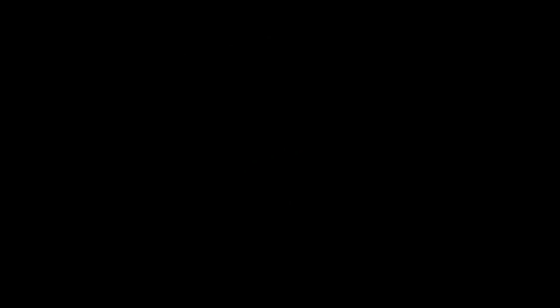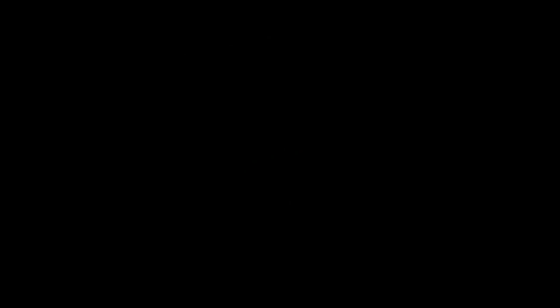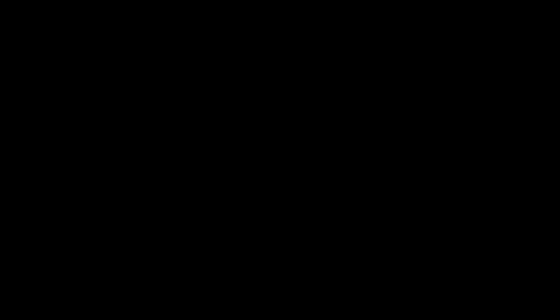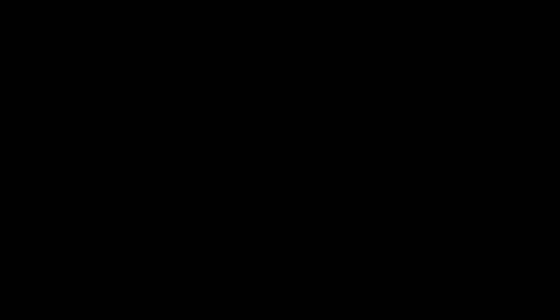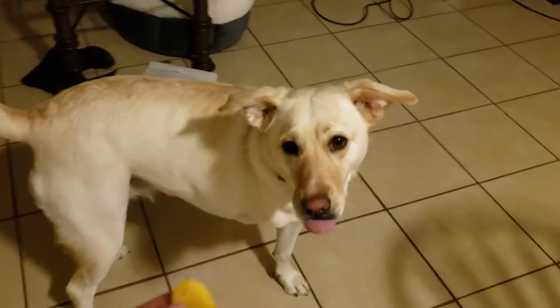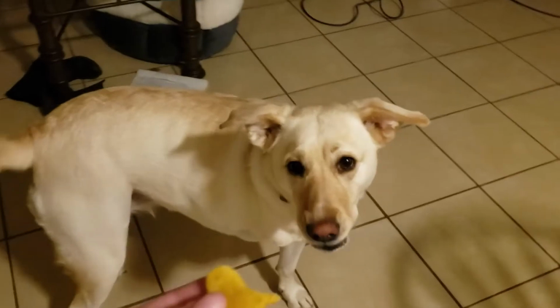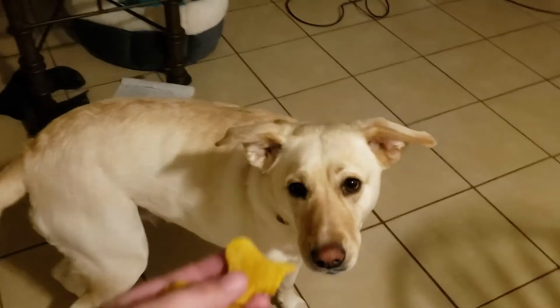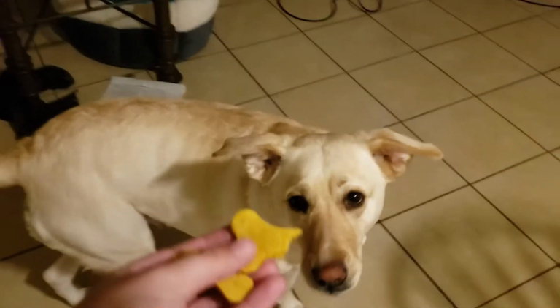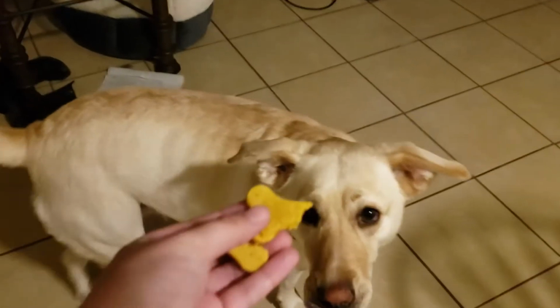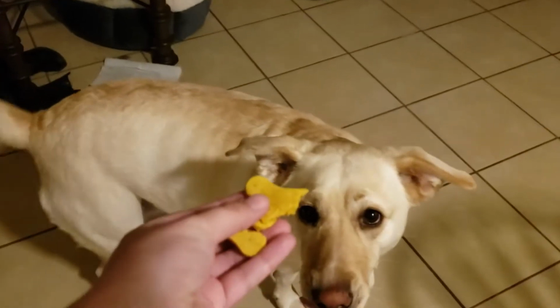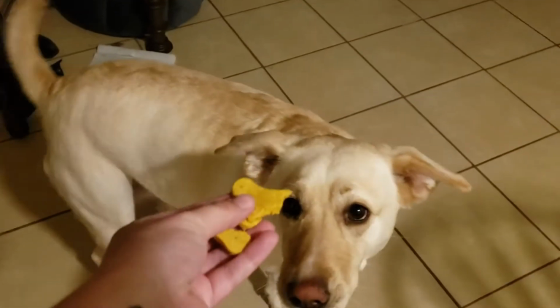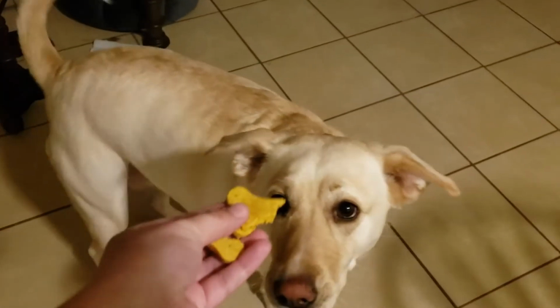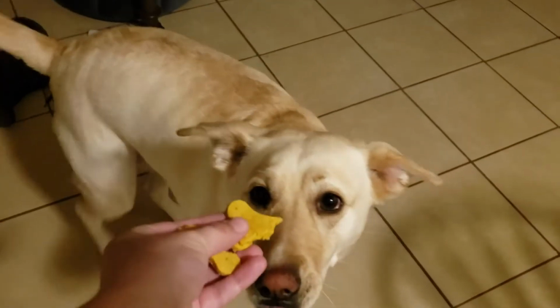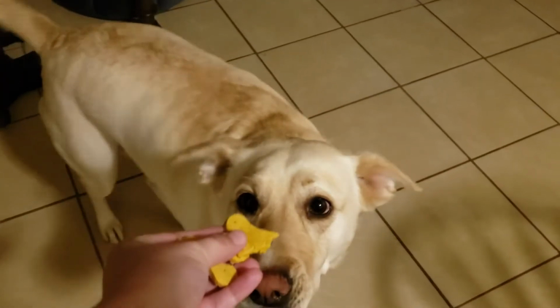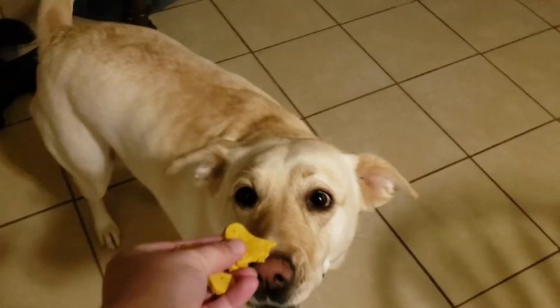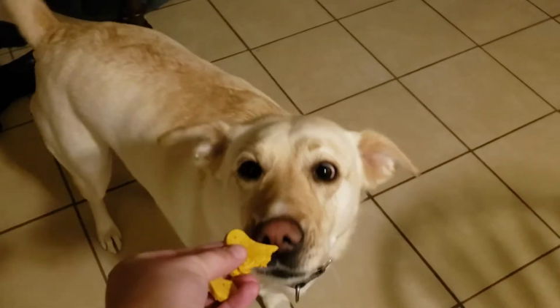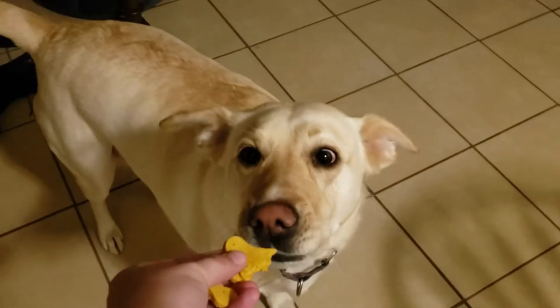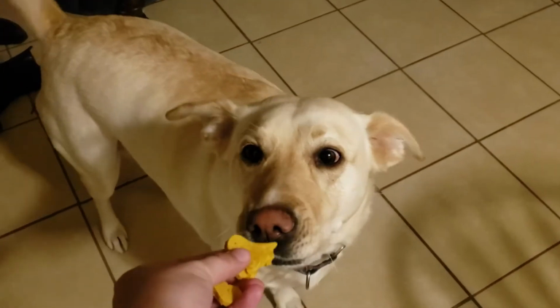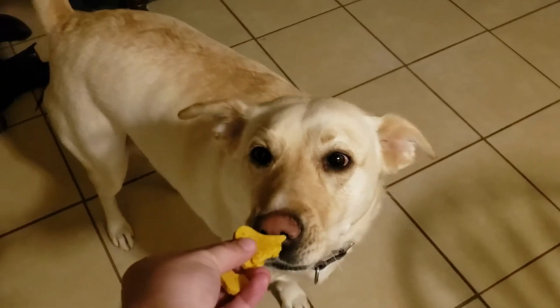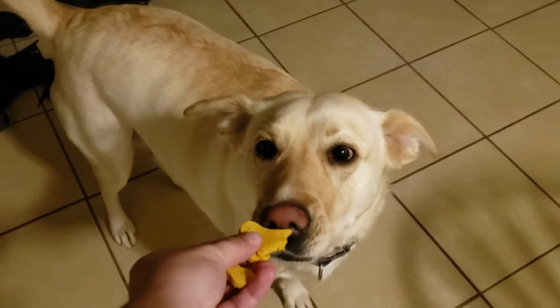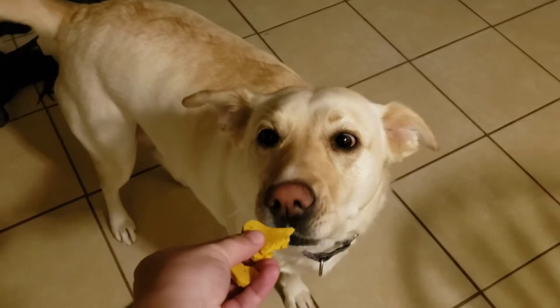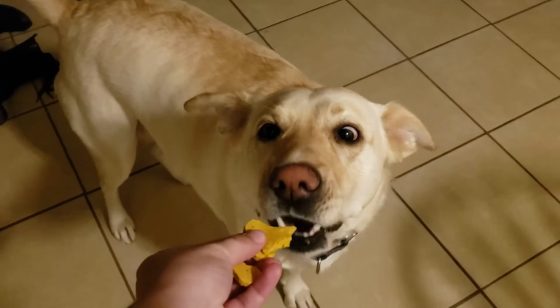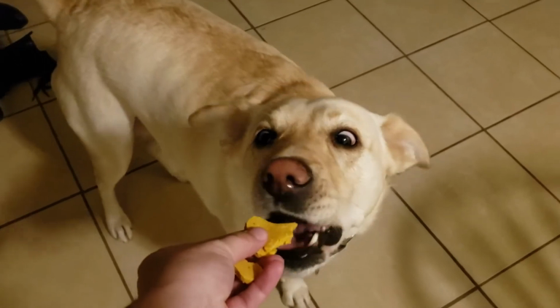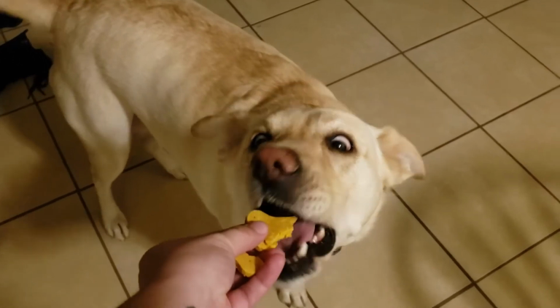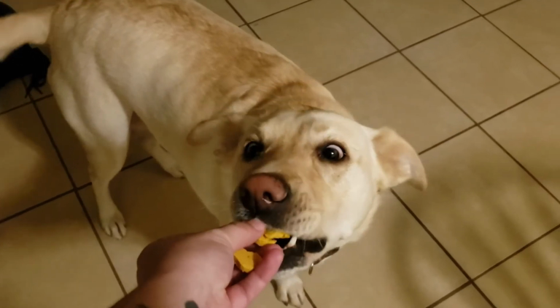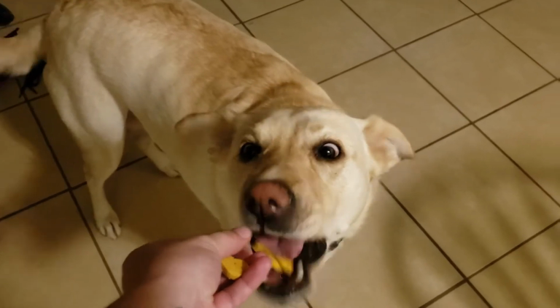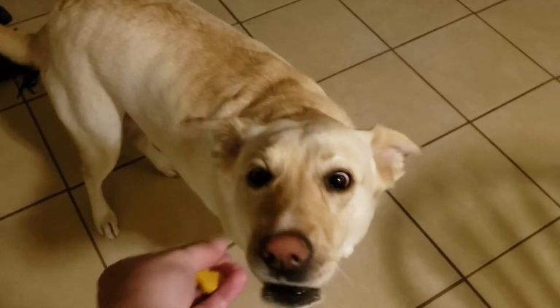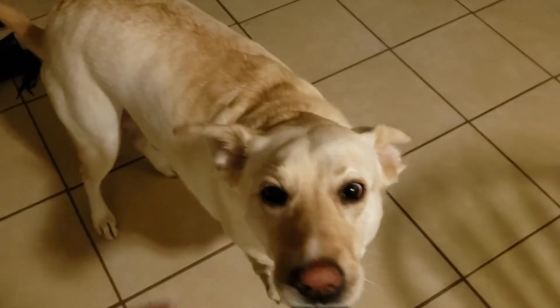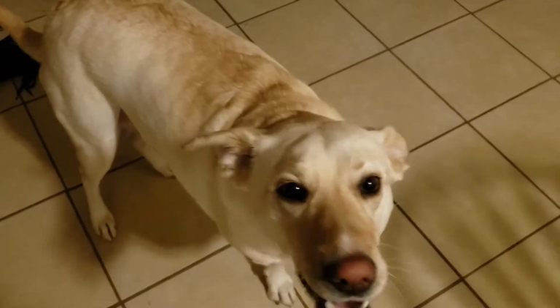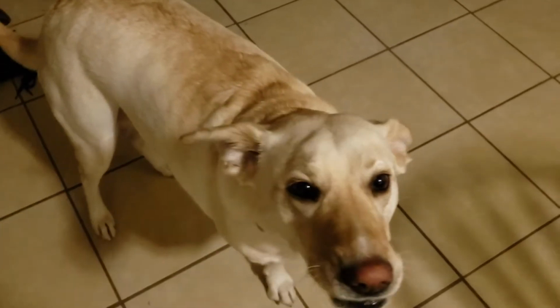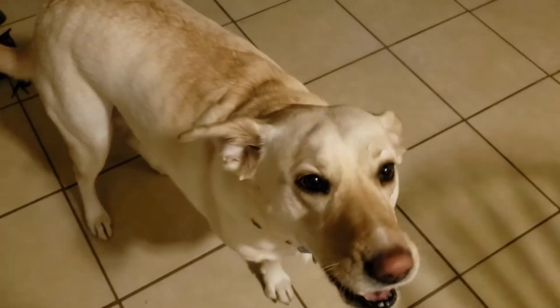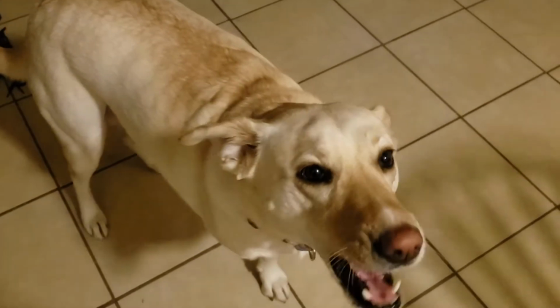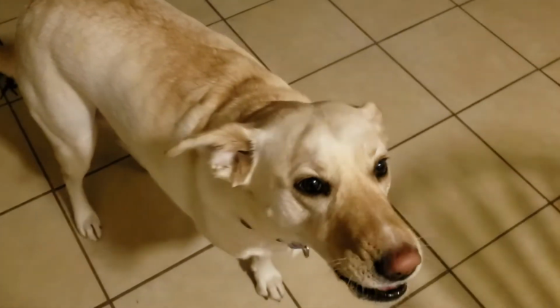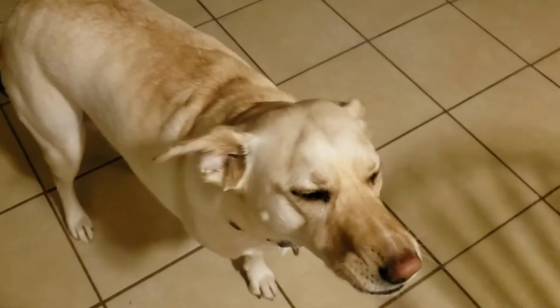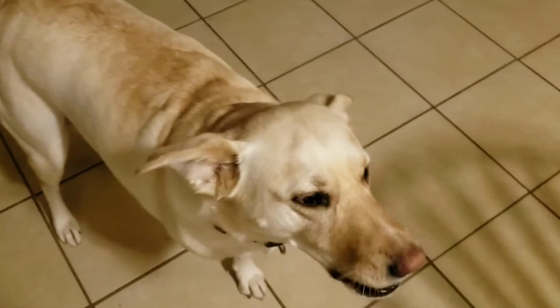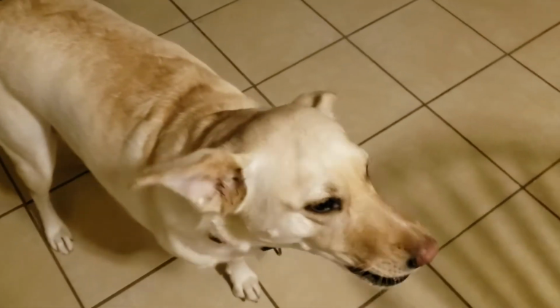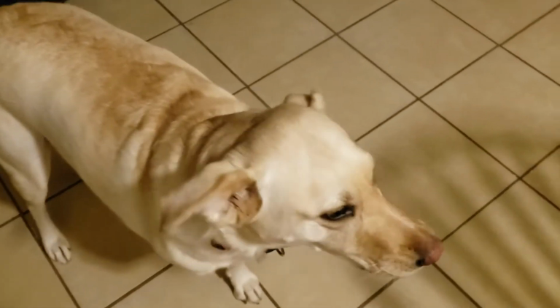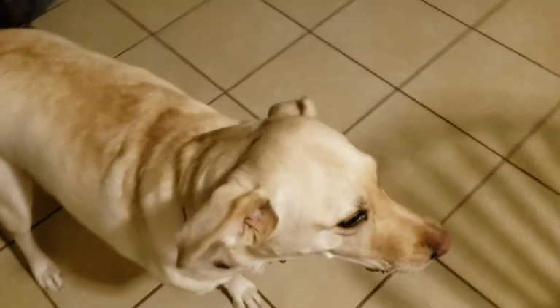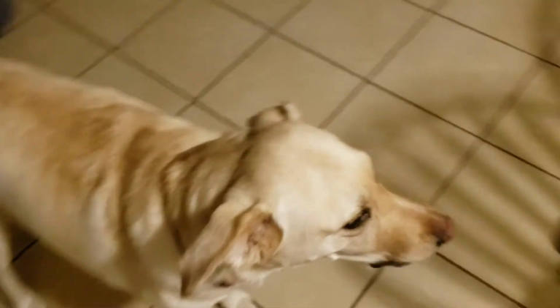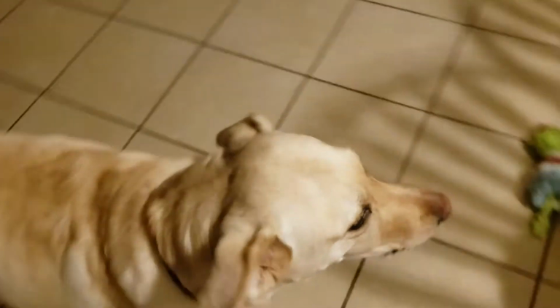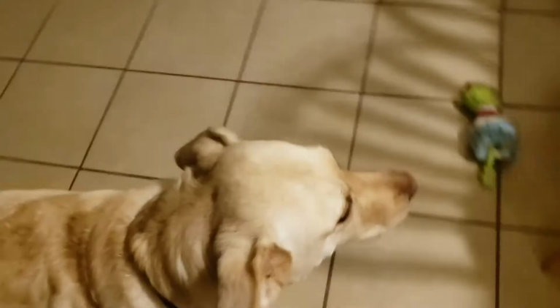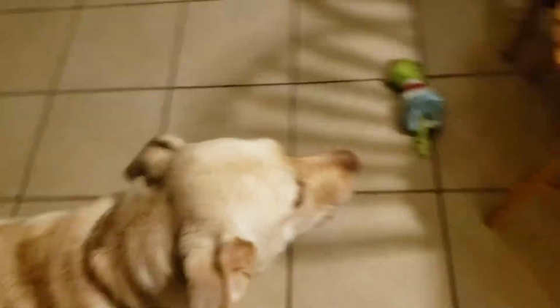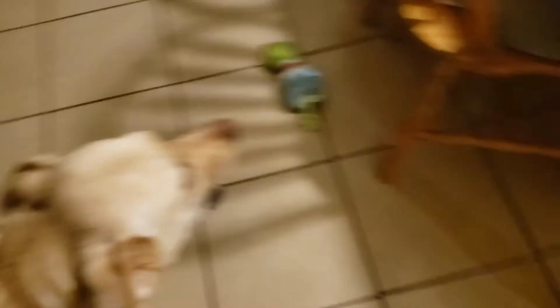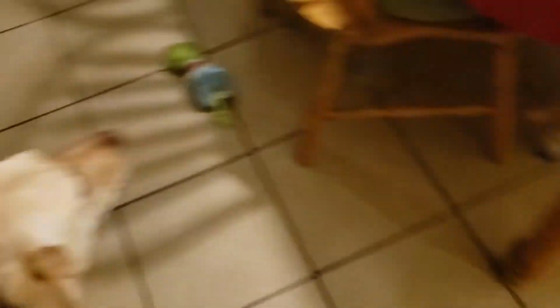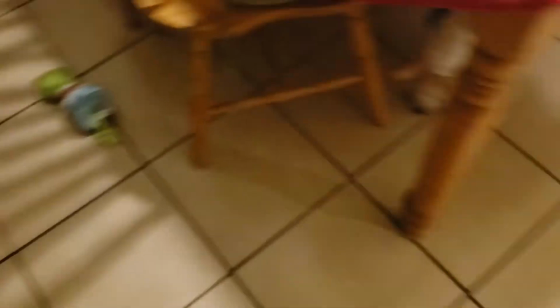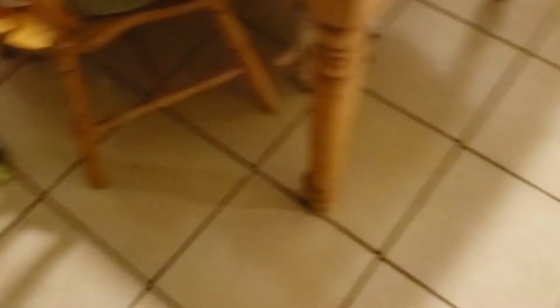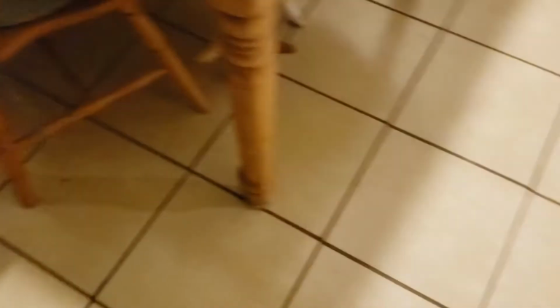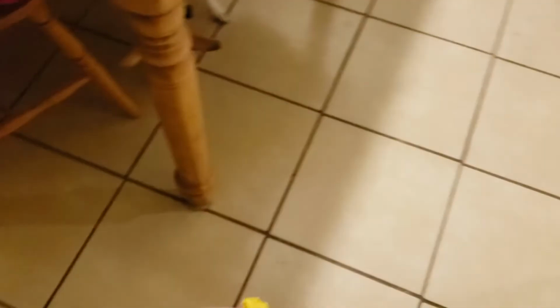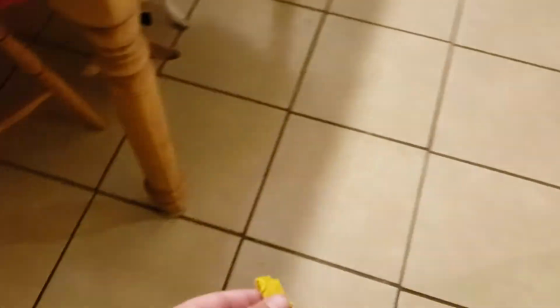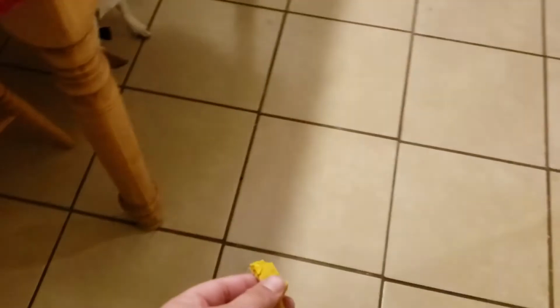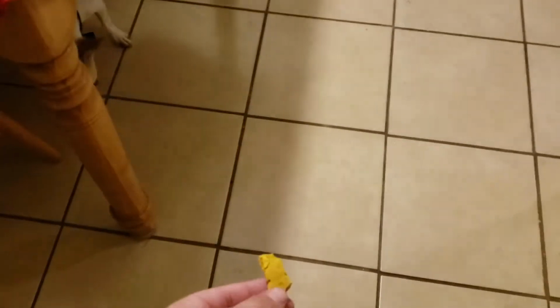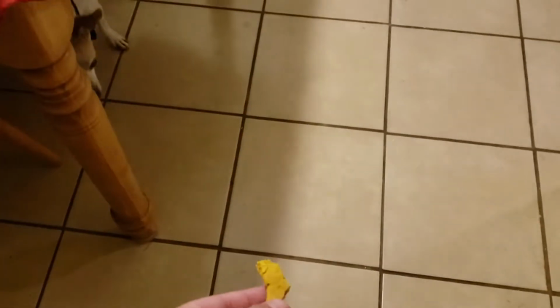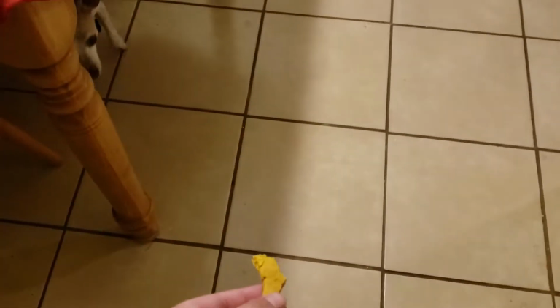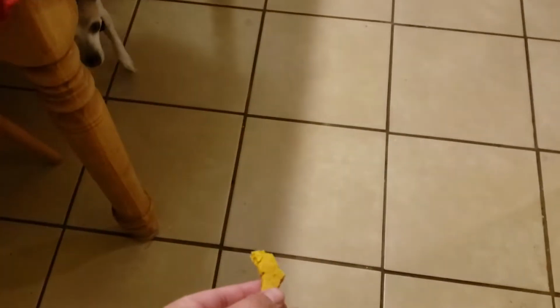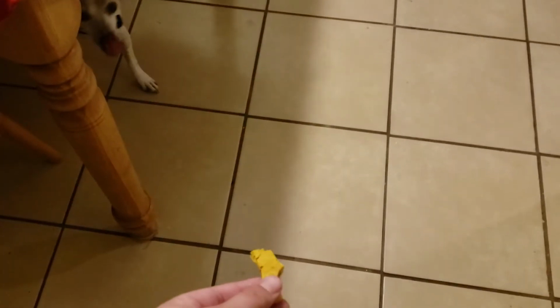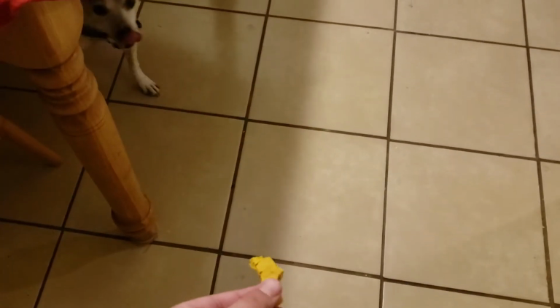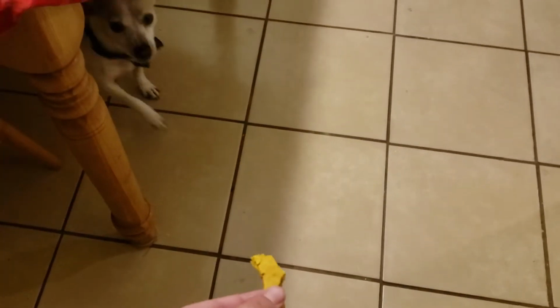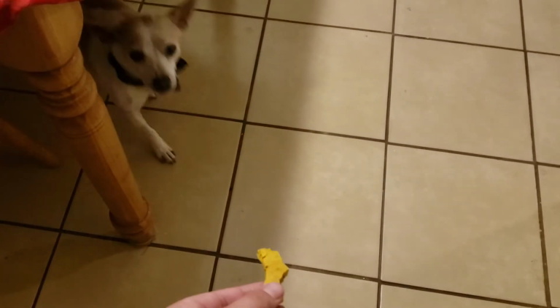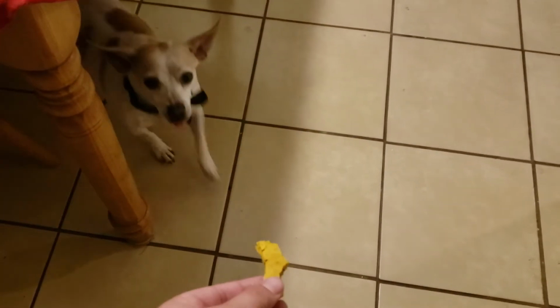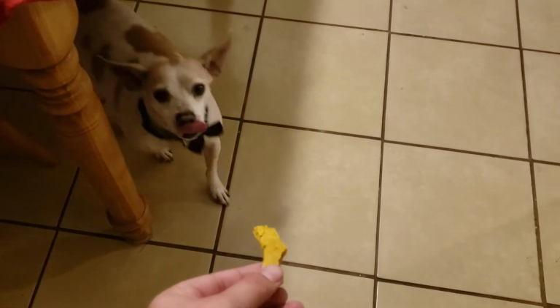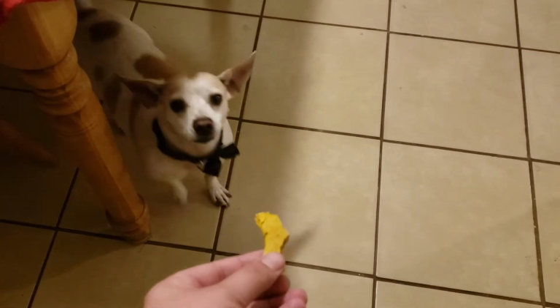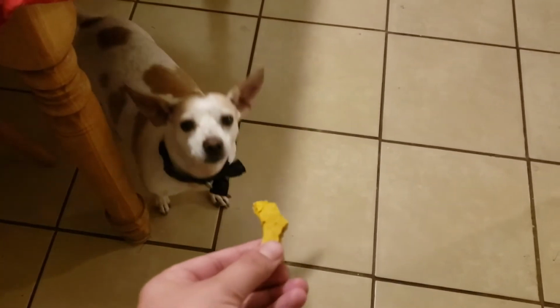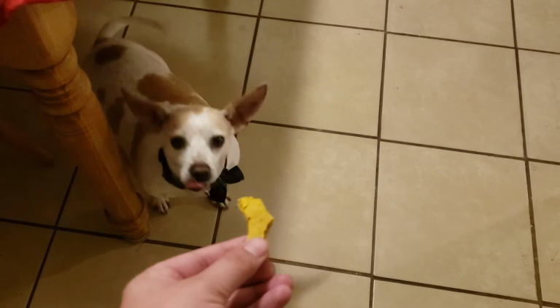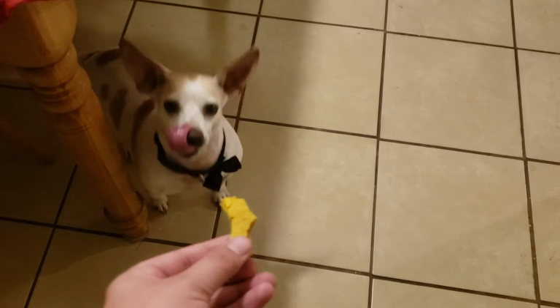Hey, what's up you guys, welcome back to another day of vlogmas! Today we're gonna make some dog treats for my puppies.